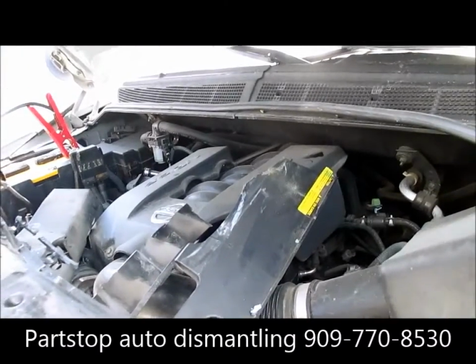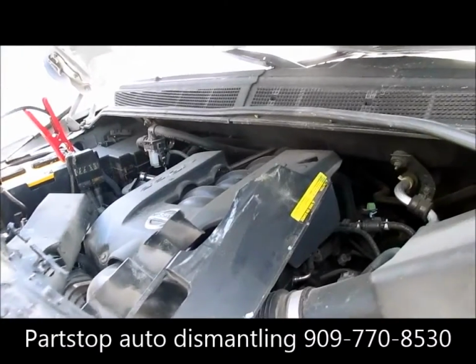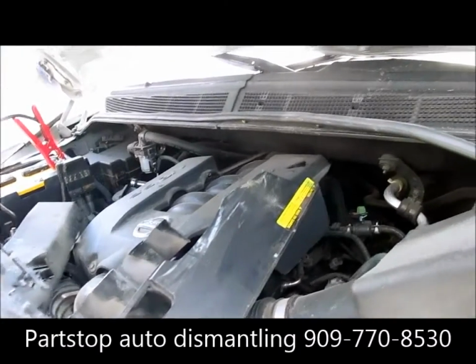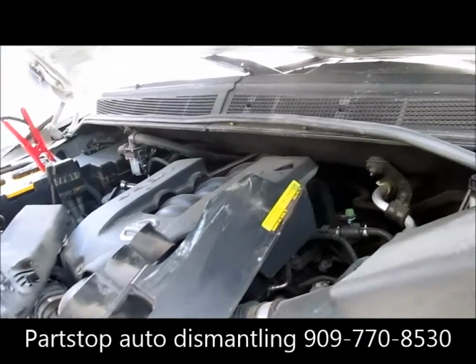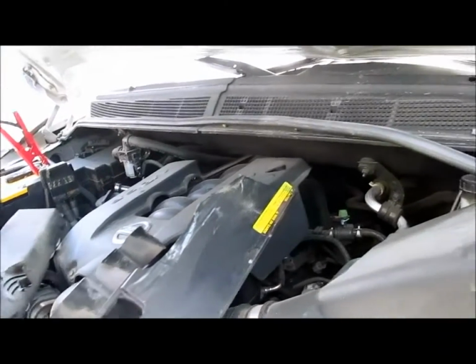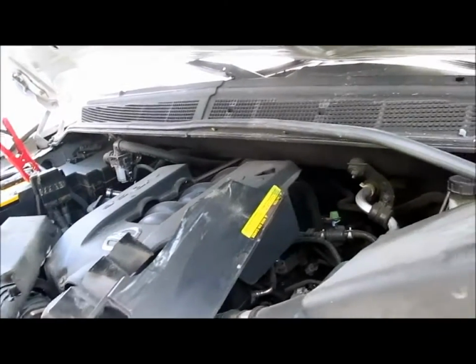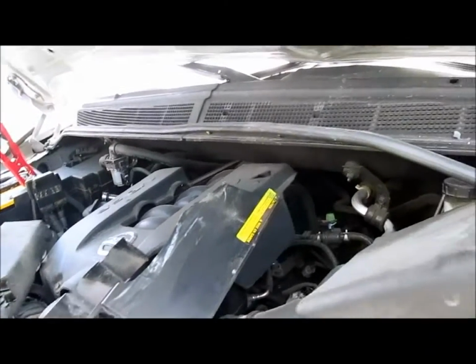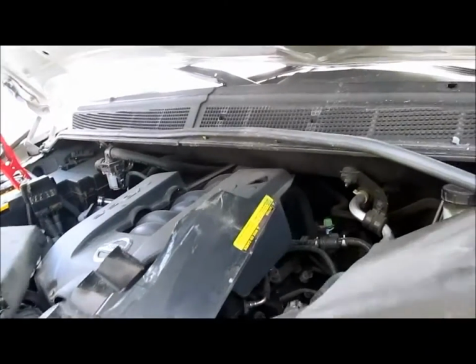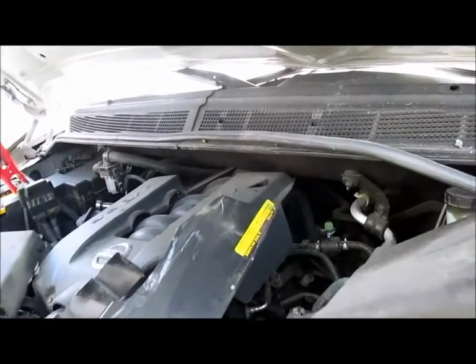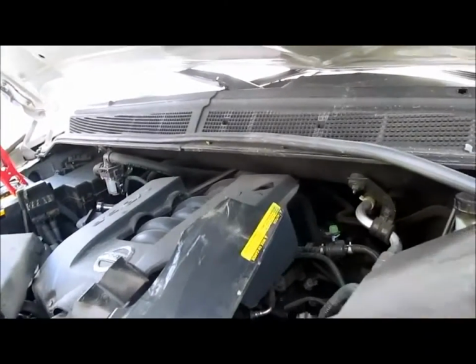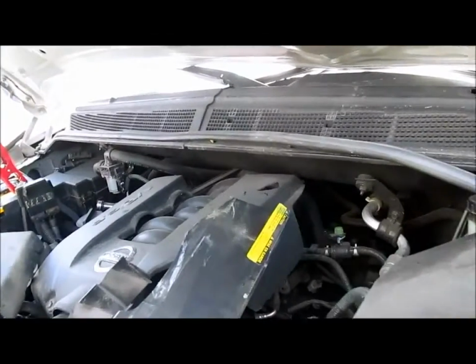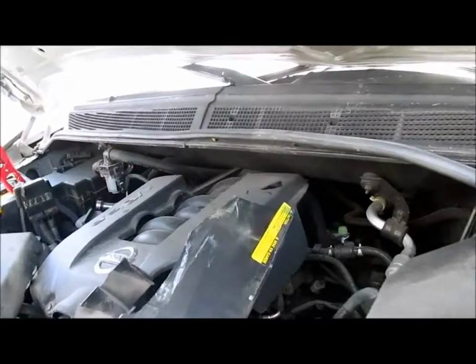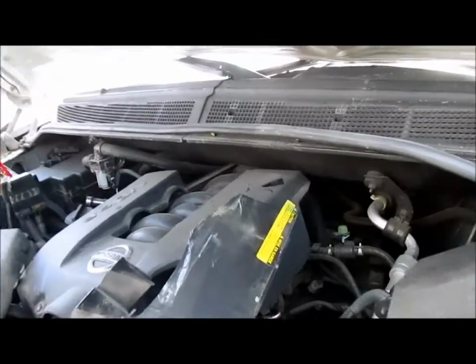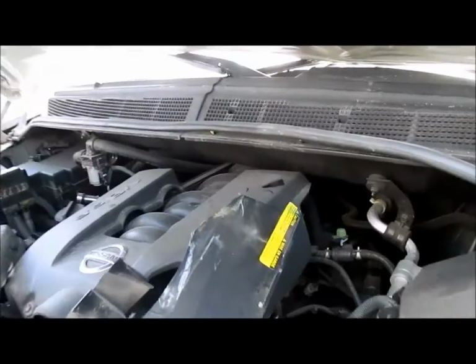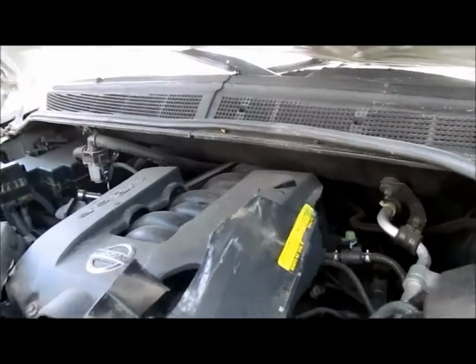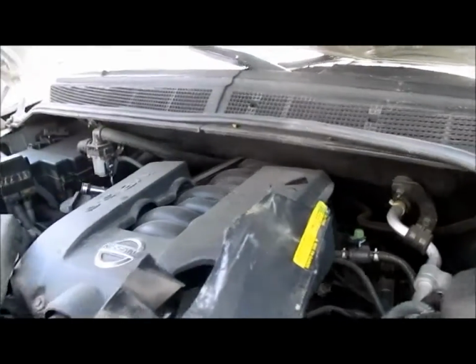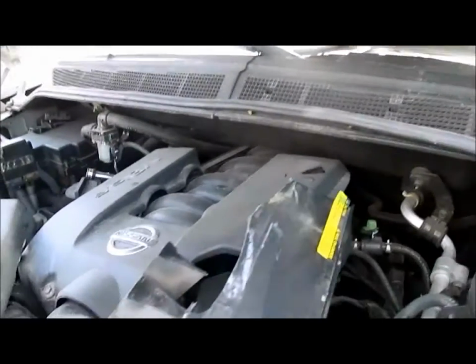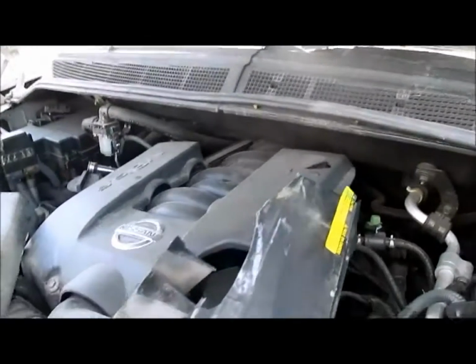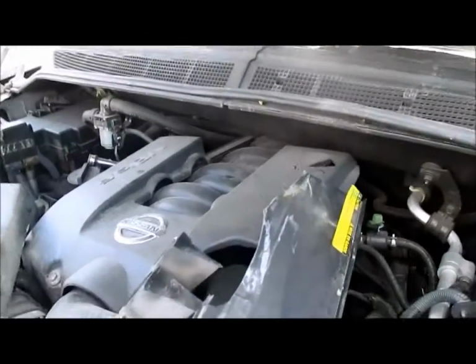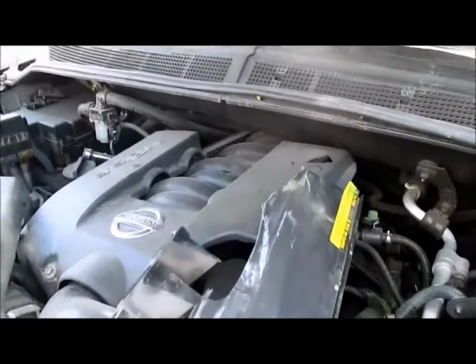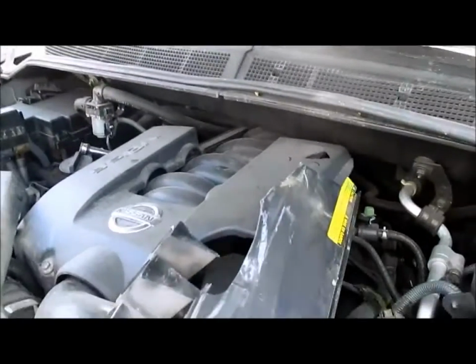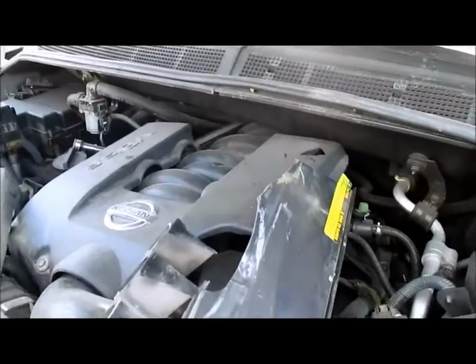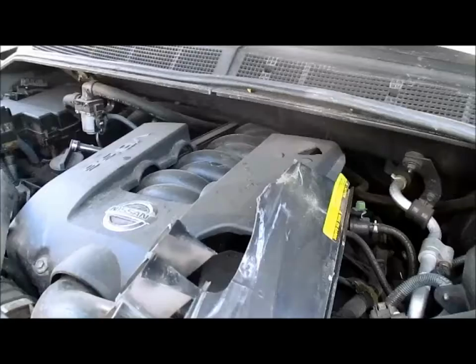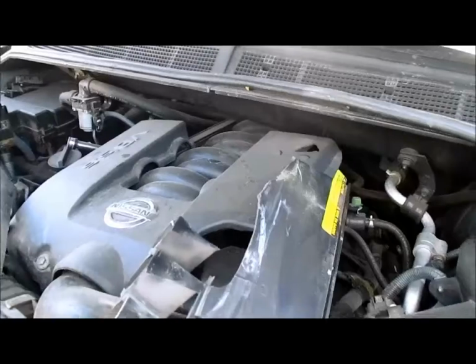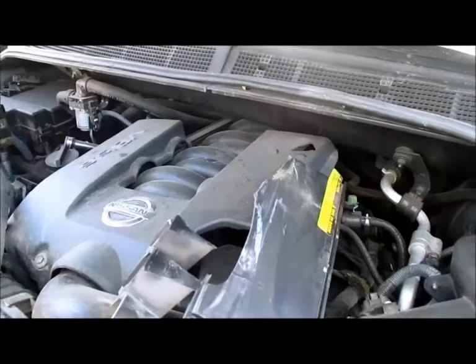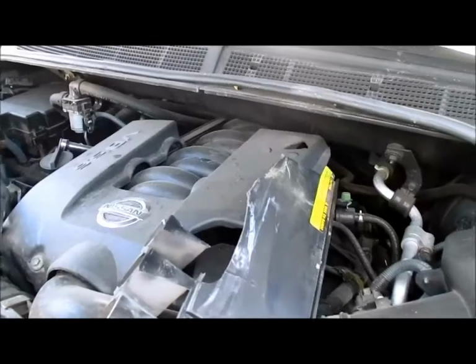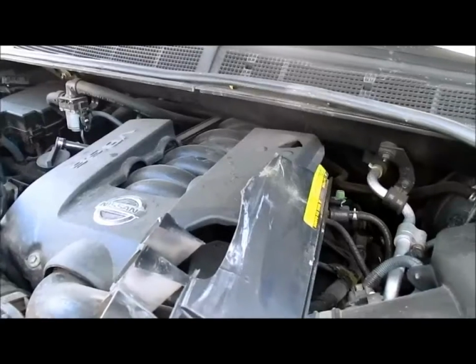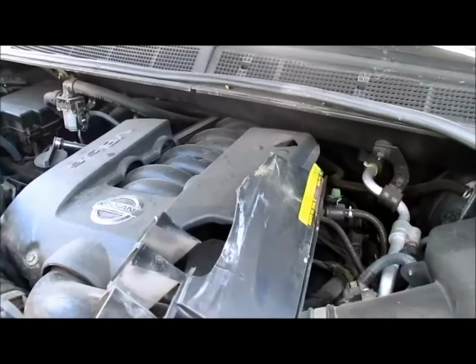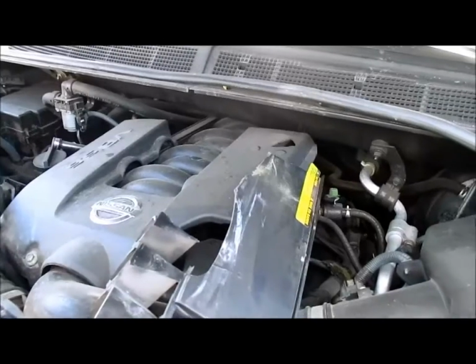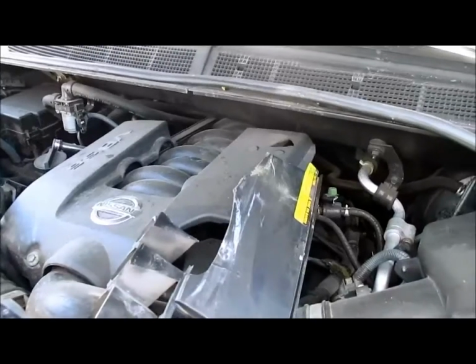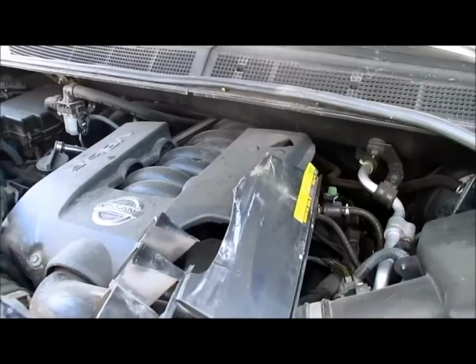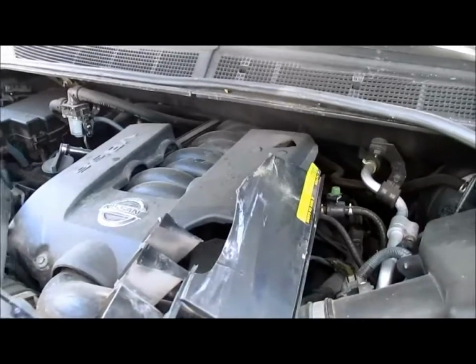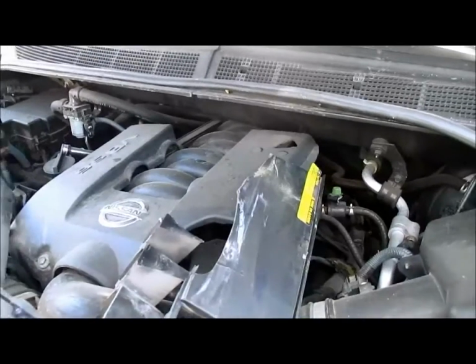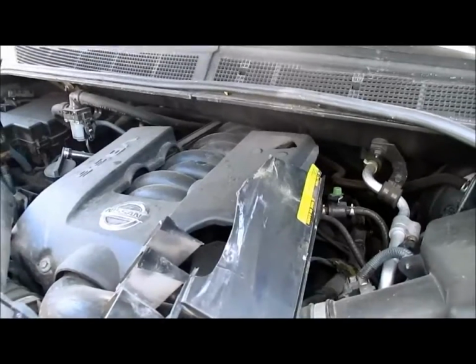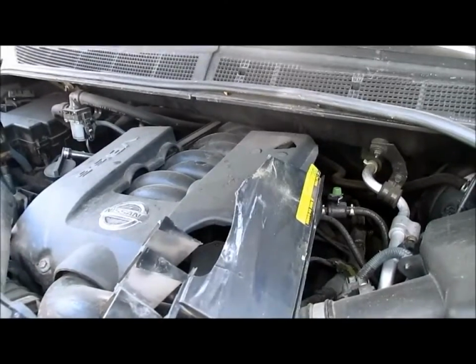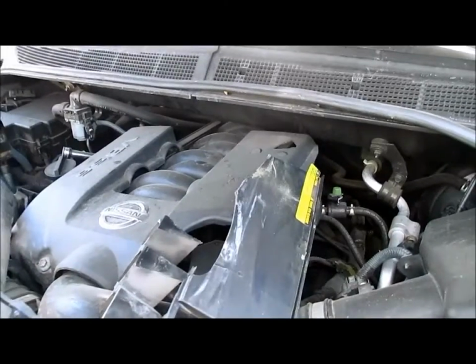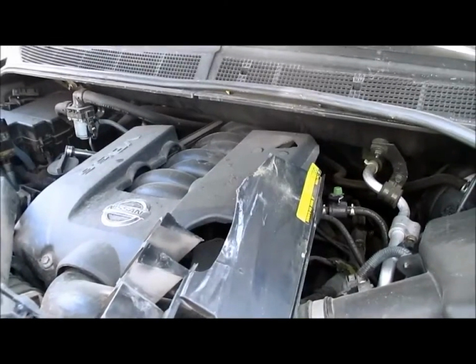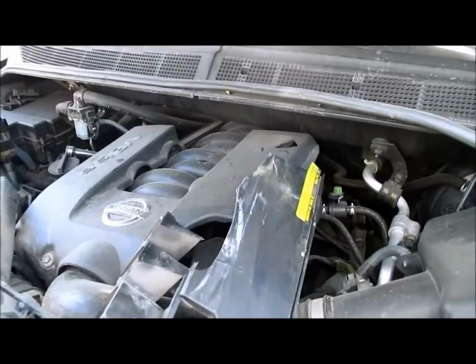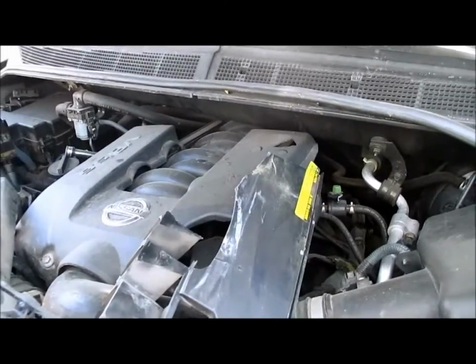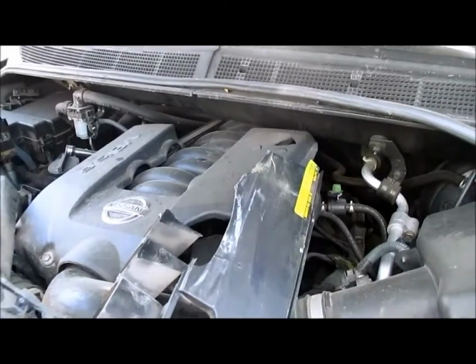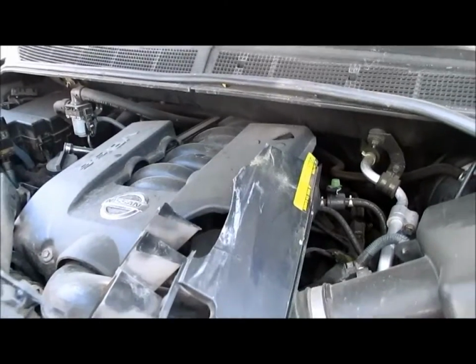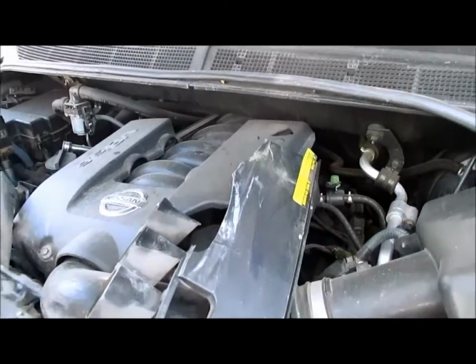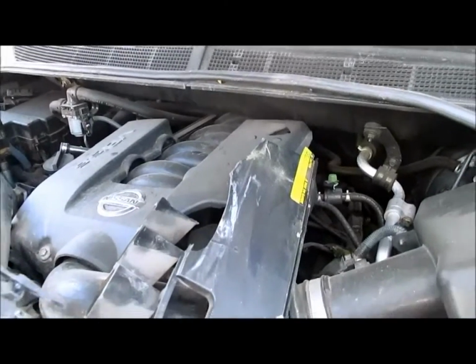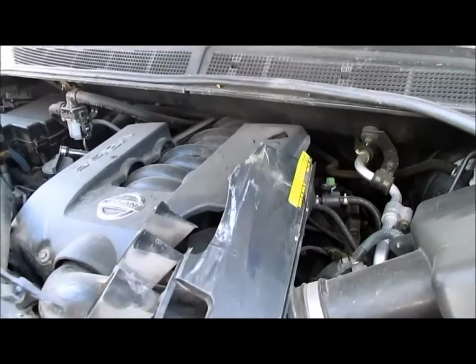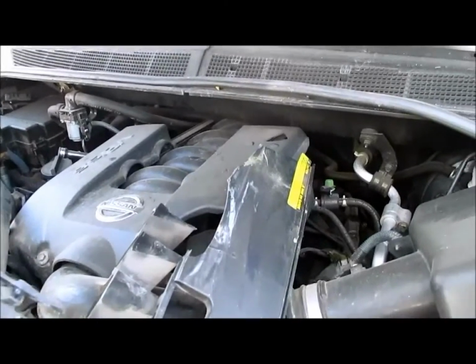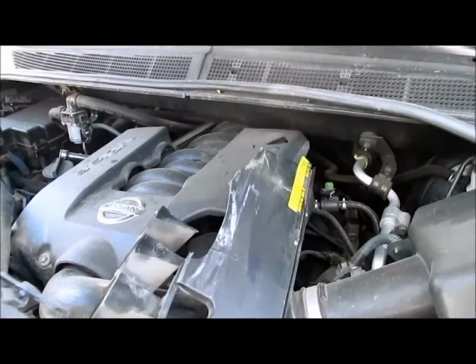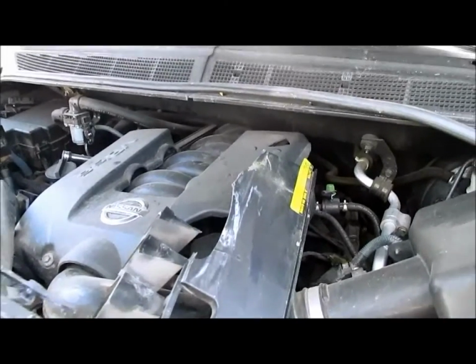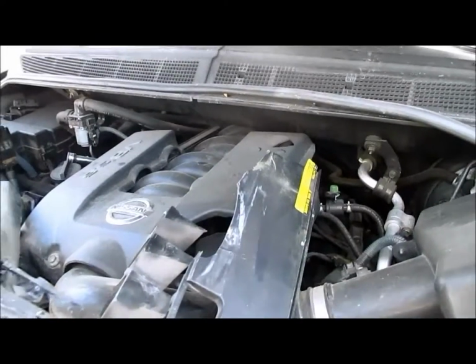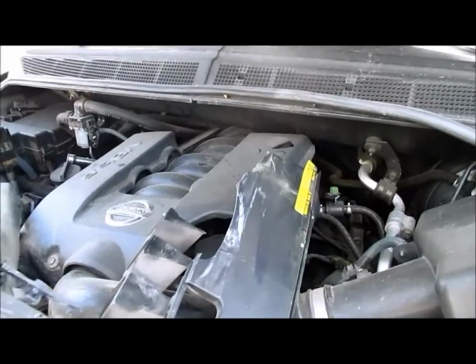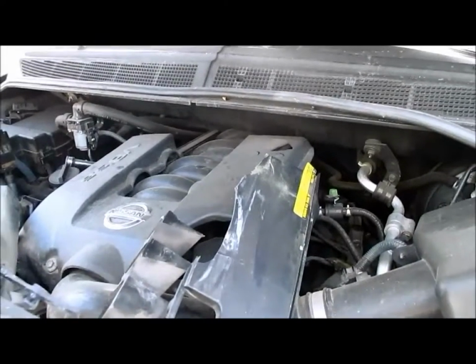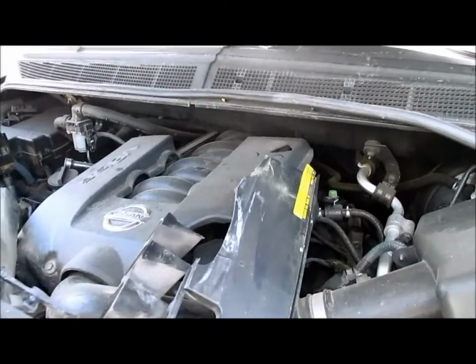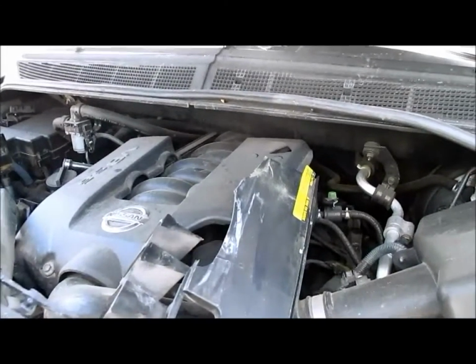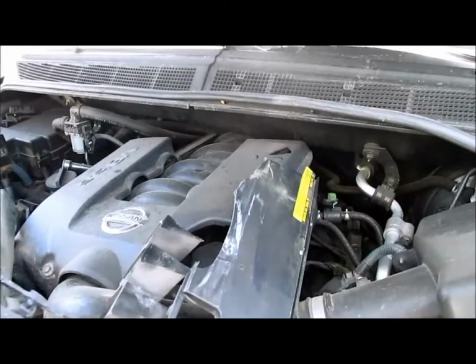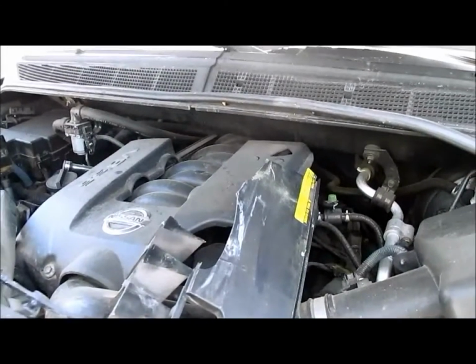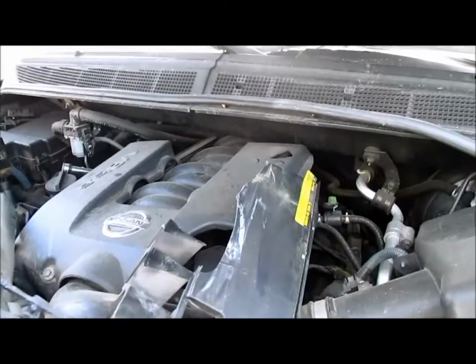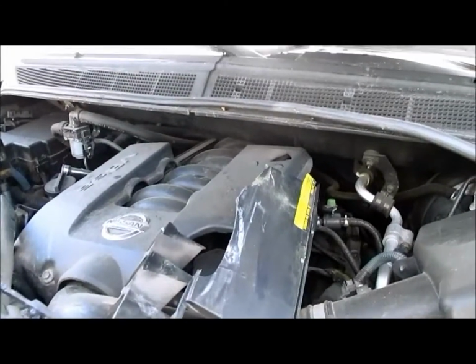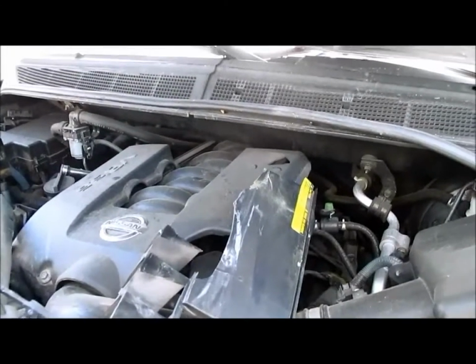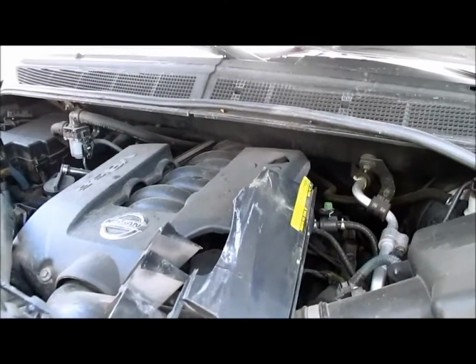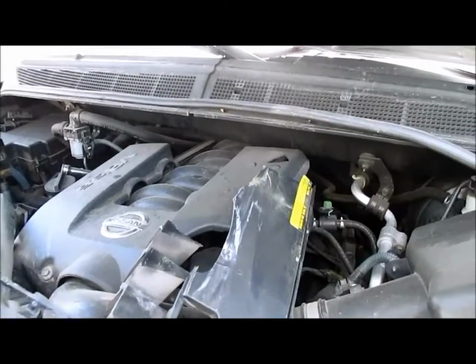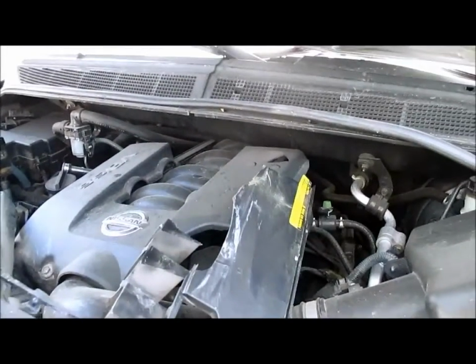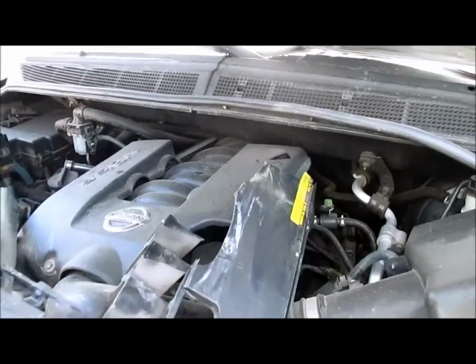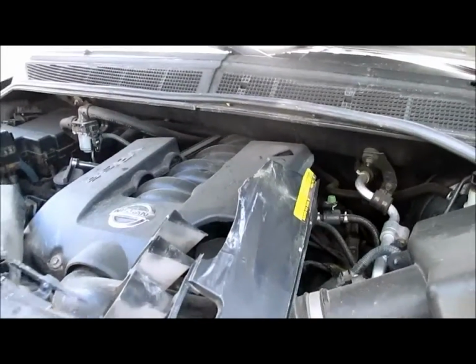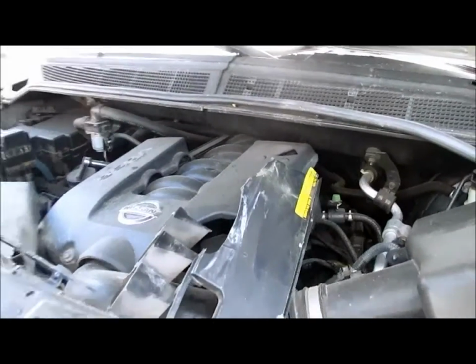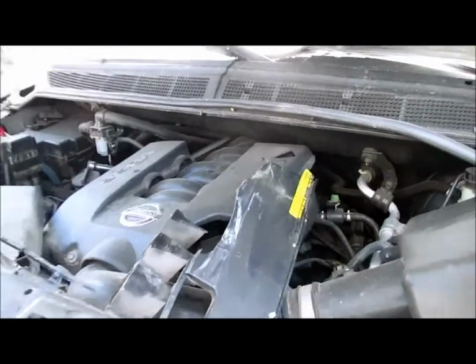We did start the motor and test the electrical components inside as well. Each part comes with a standard 90-day part warranty.